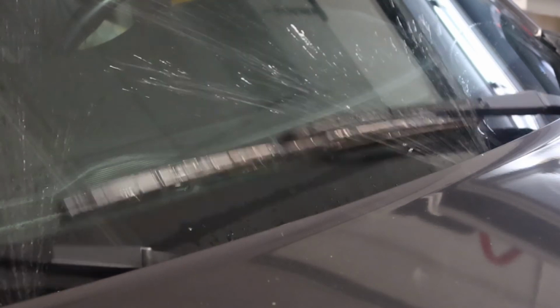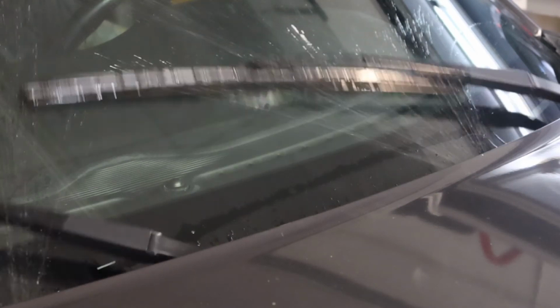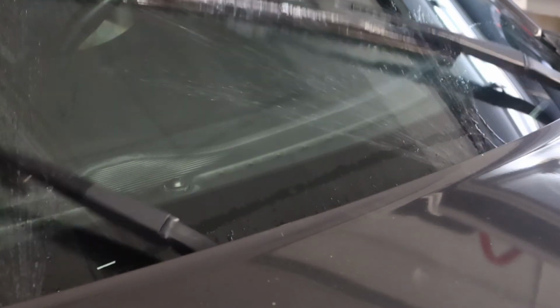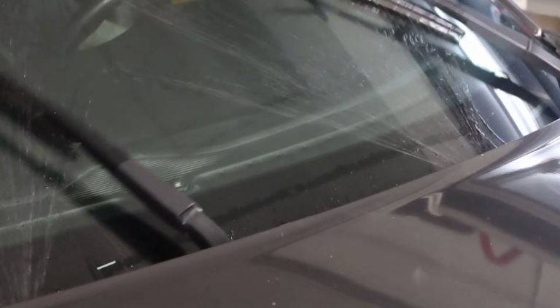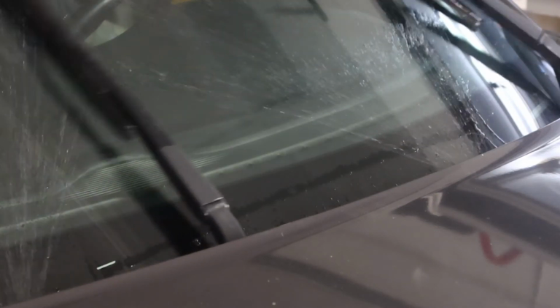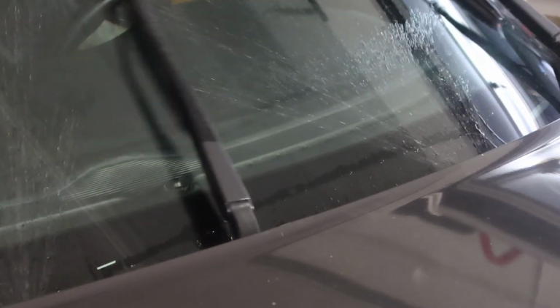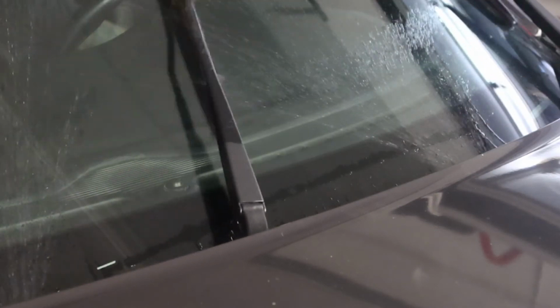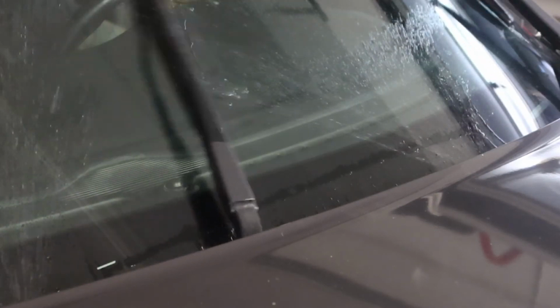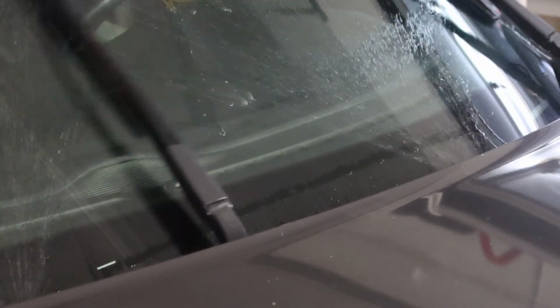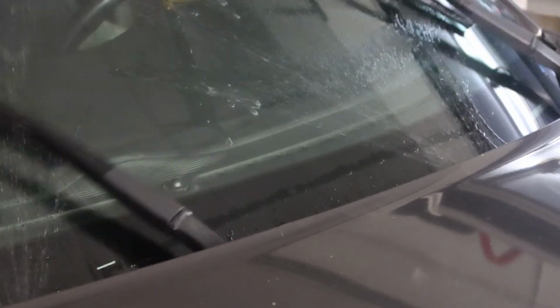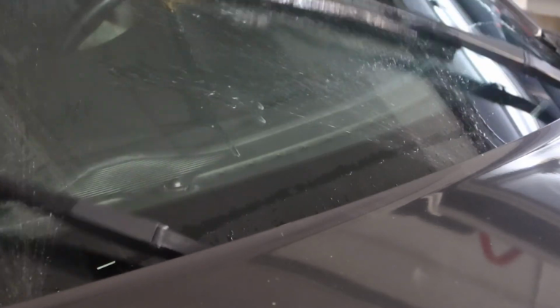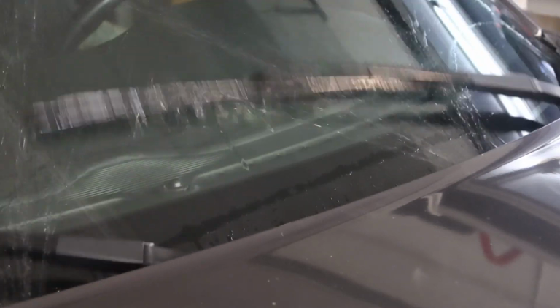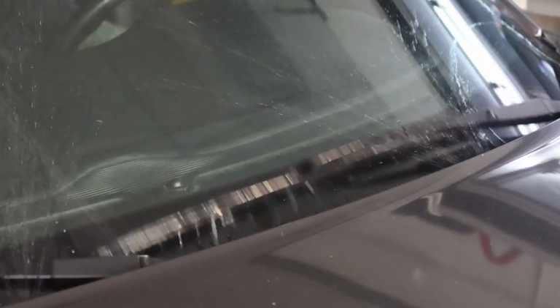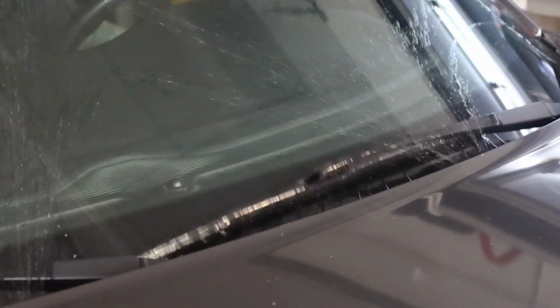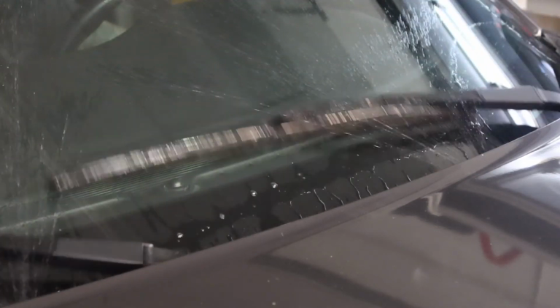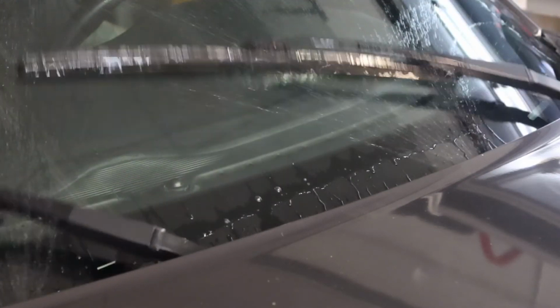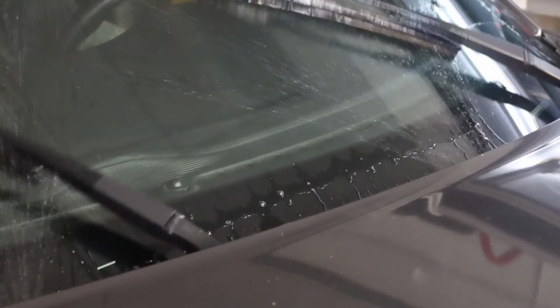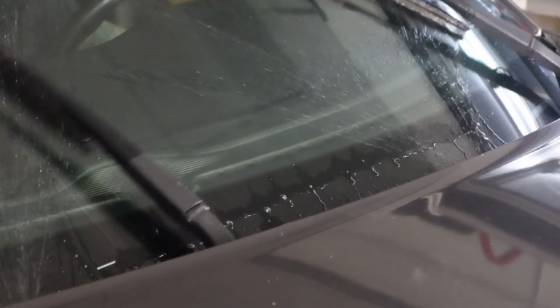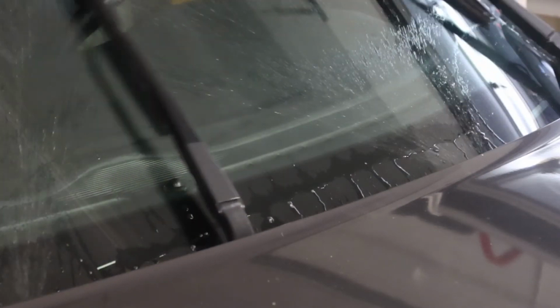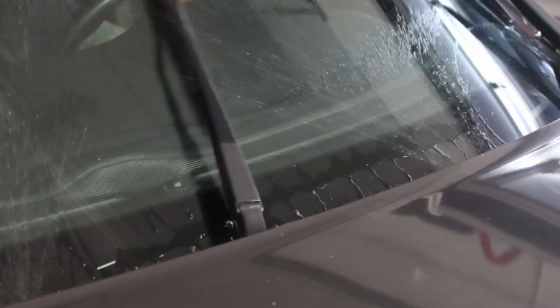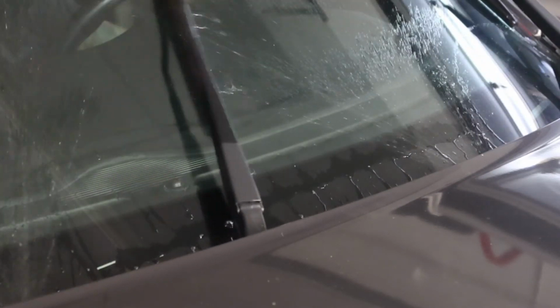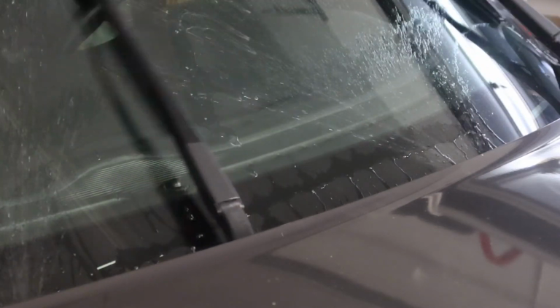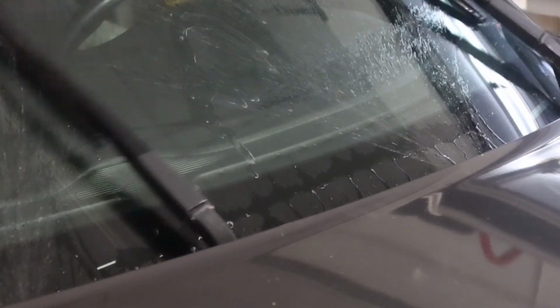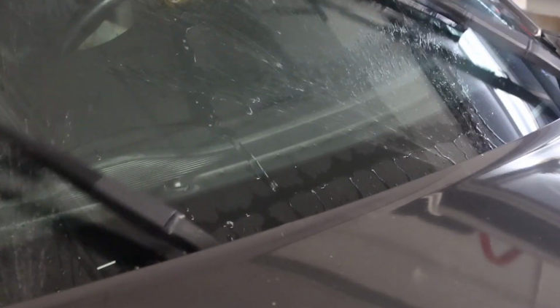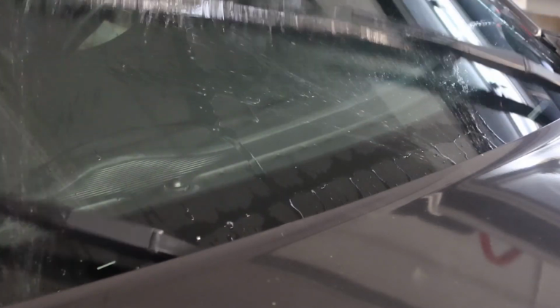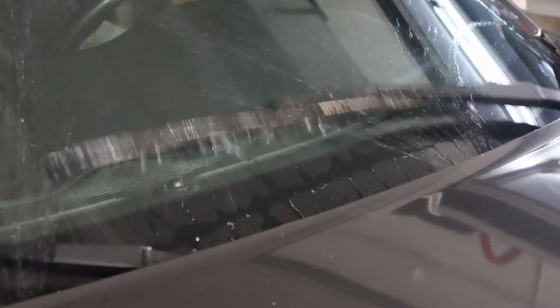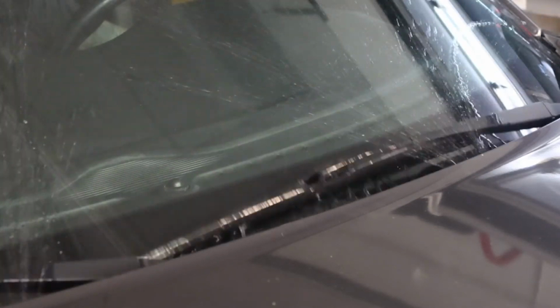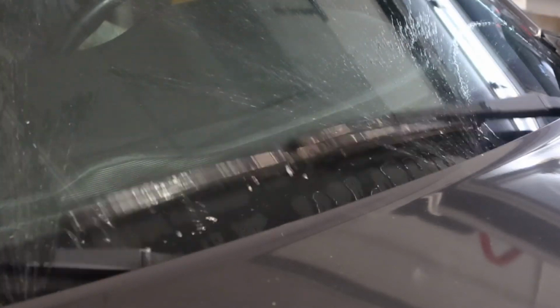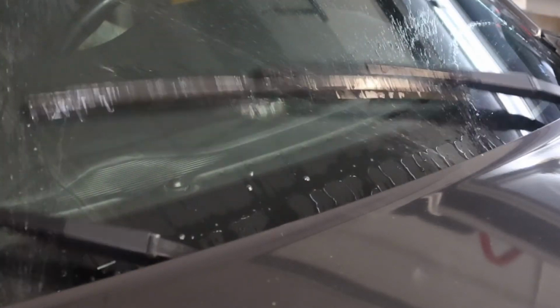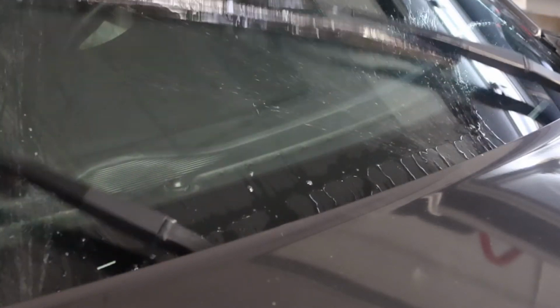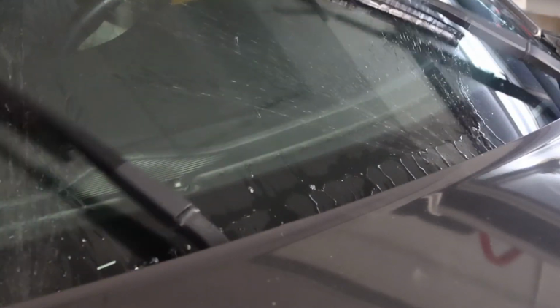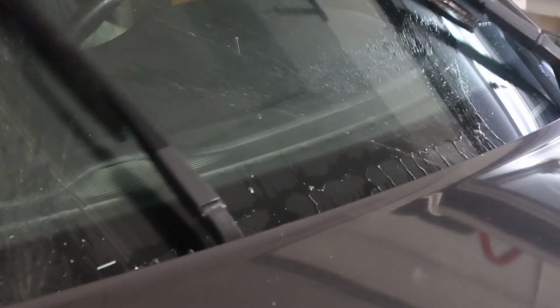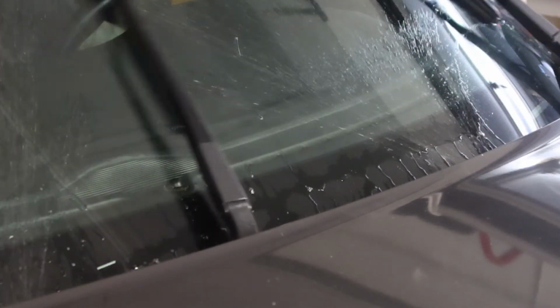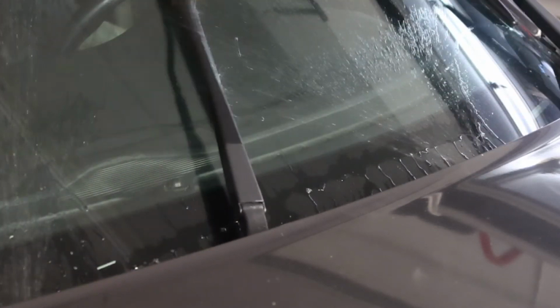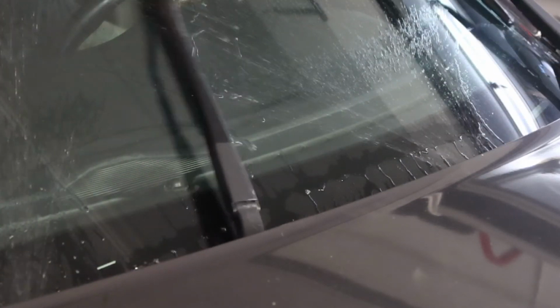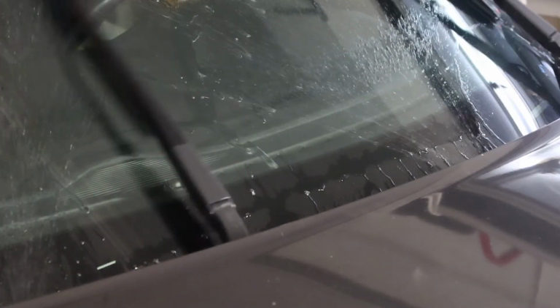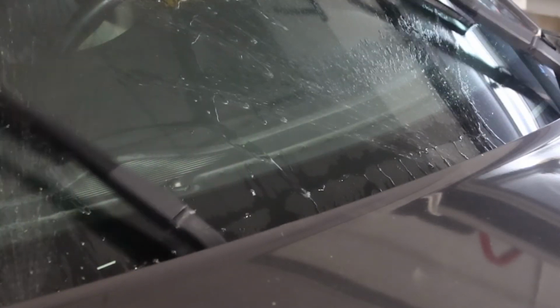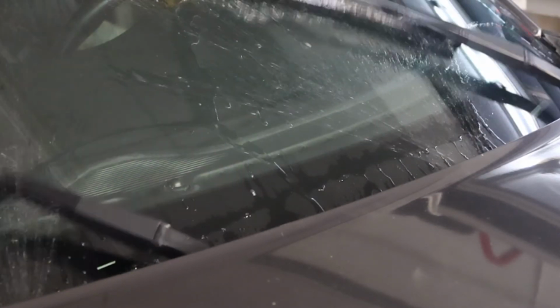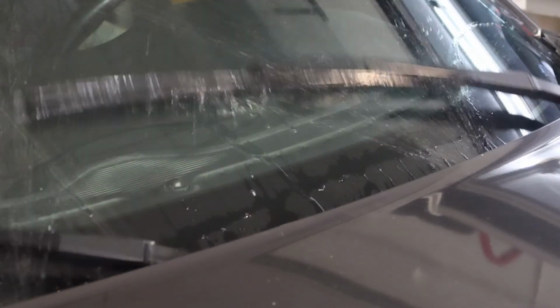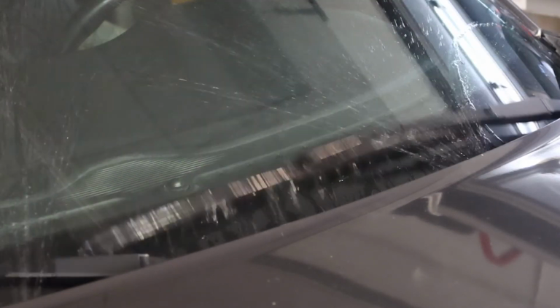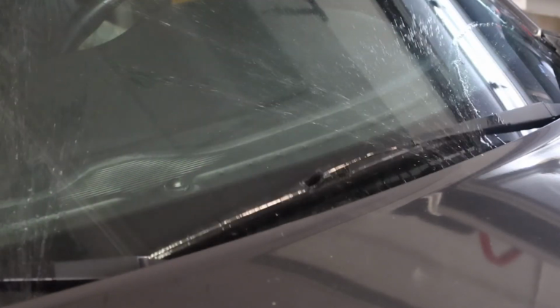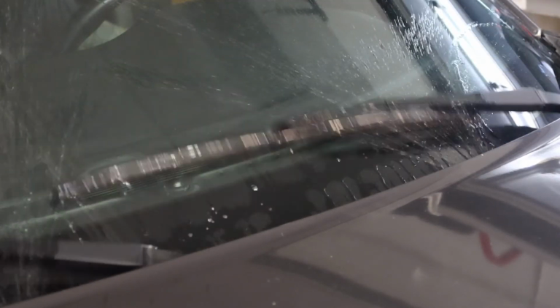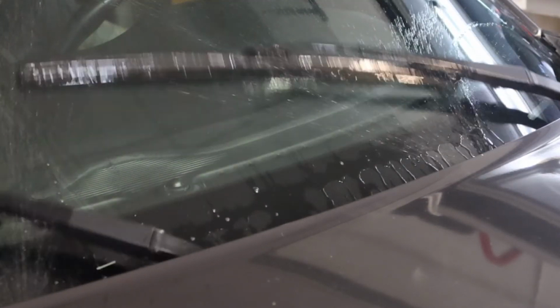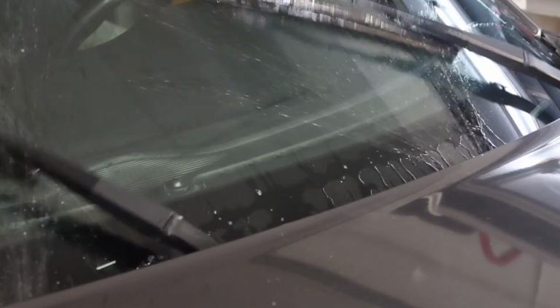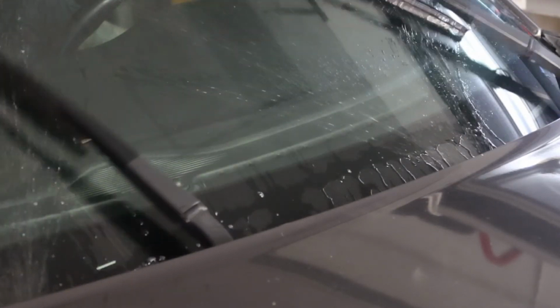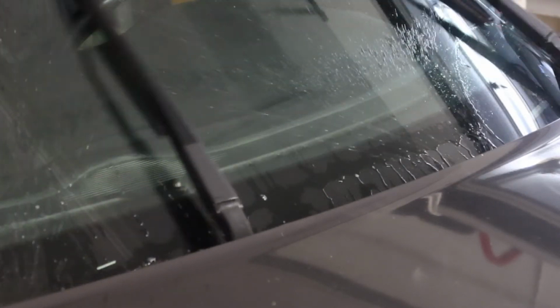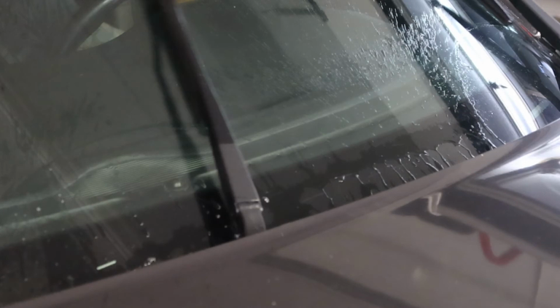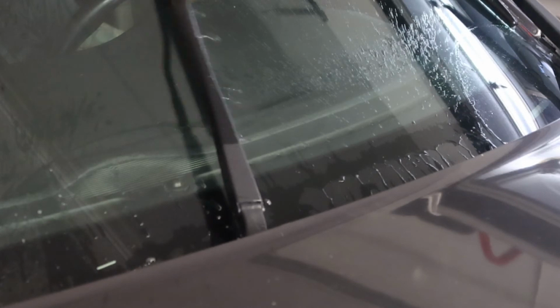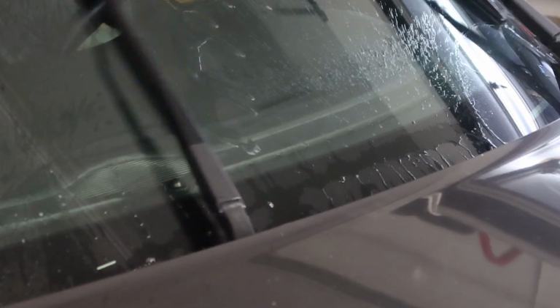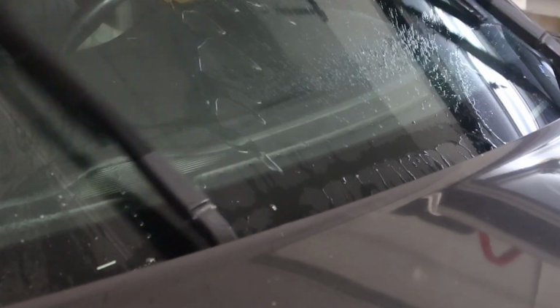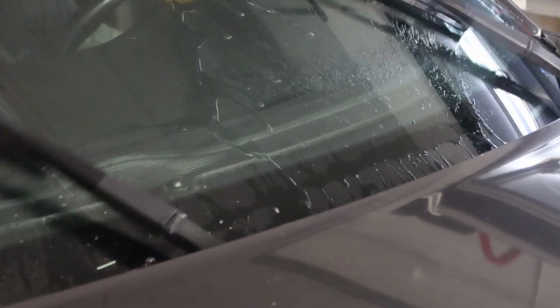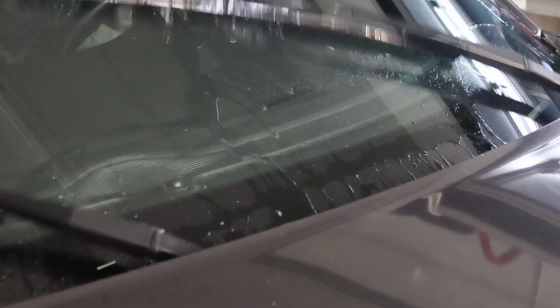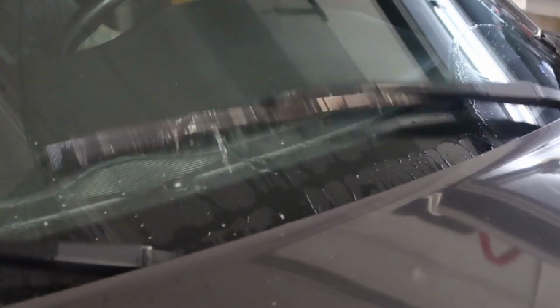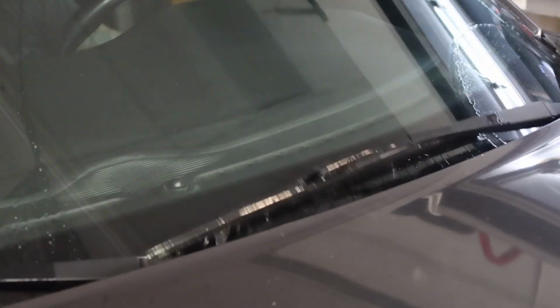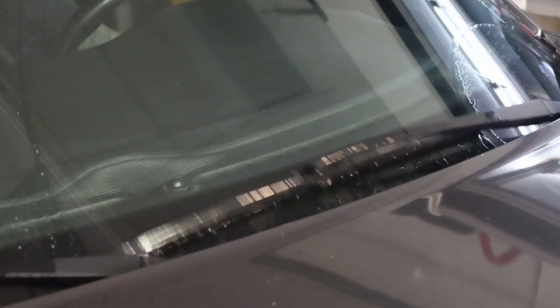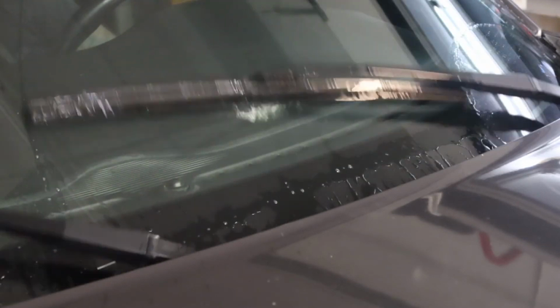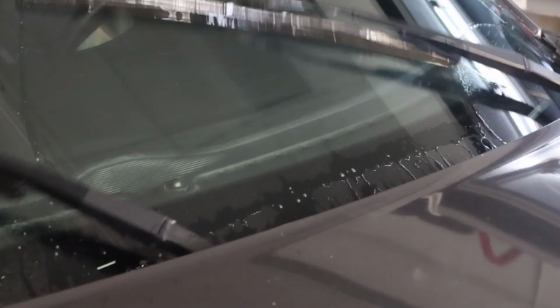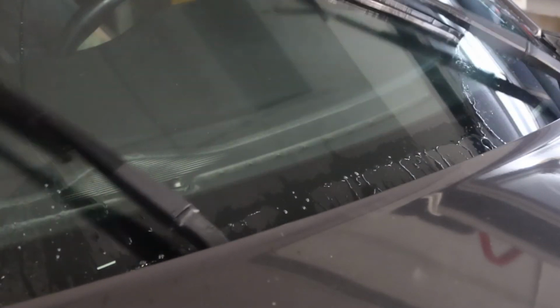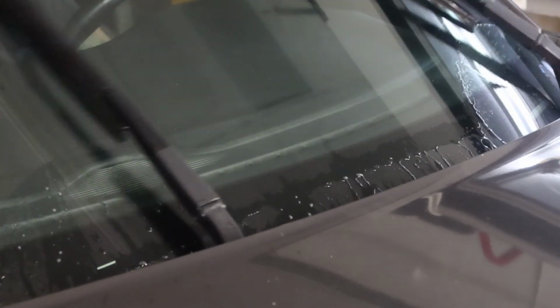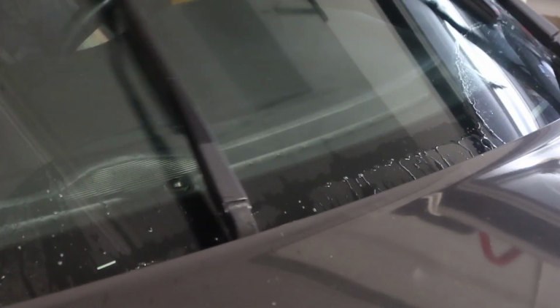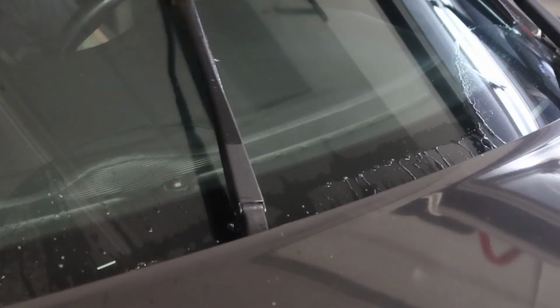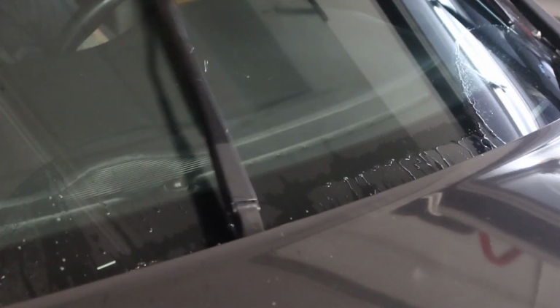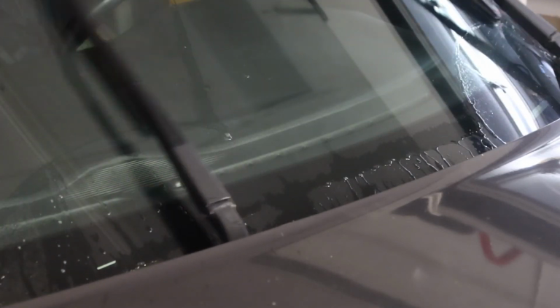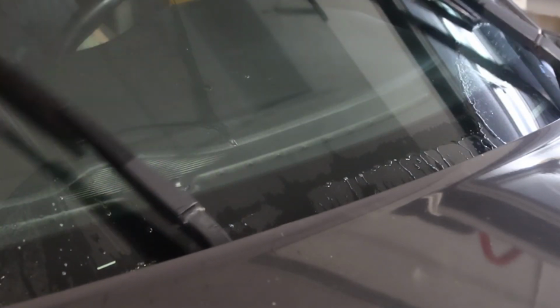It's always a good idea to run a few test wipe cycles after installing your blades to ensure they are working properly.